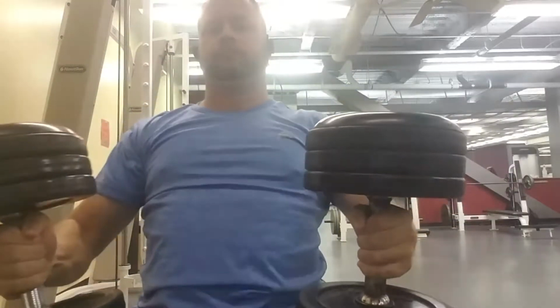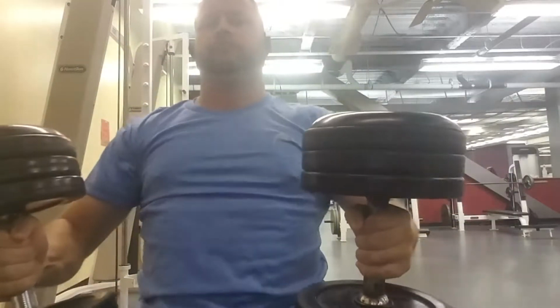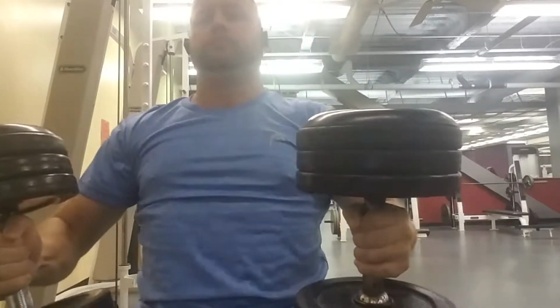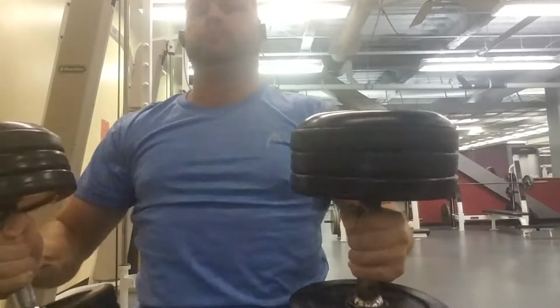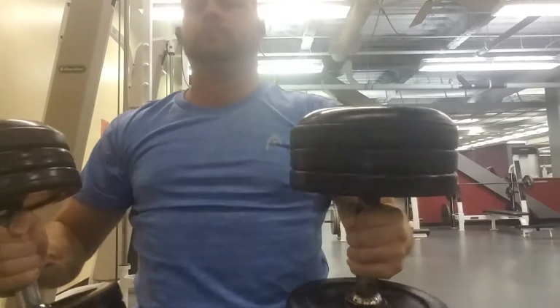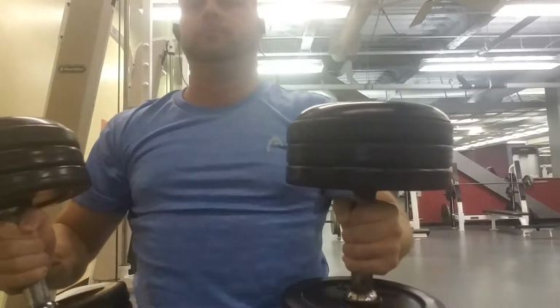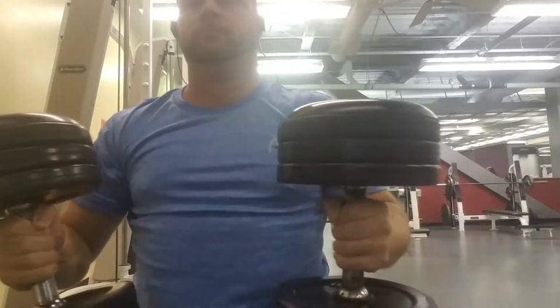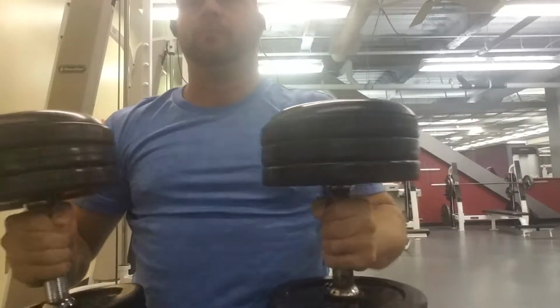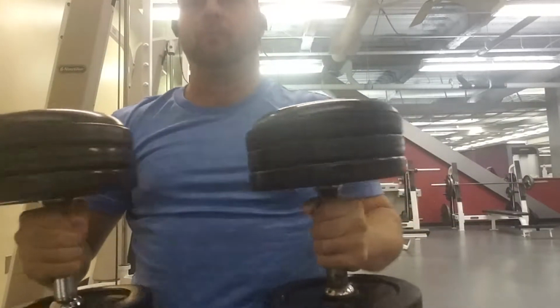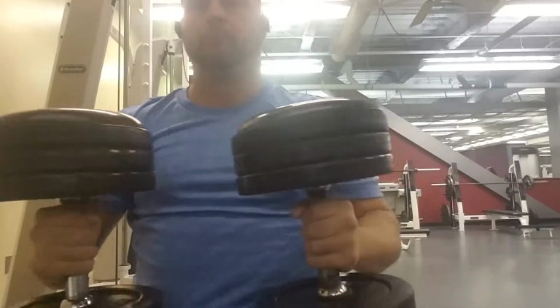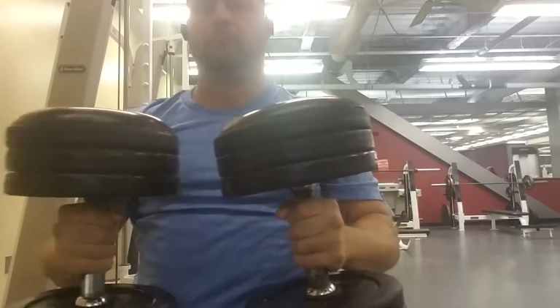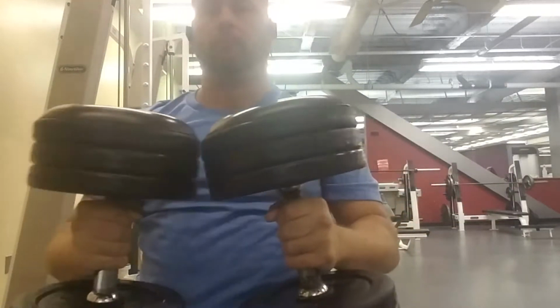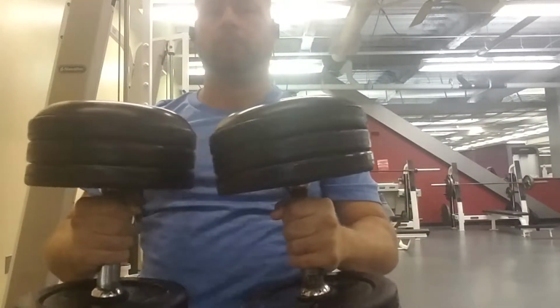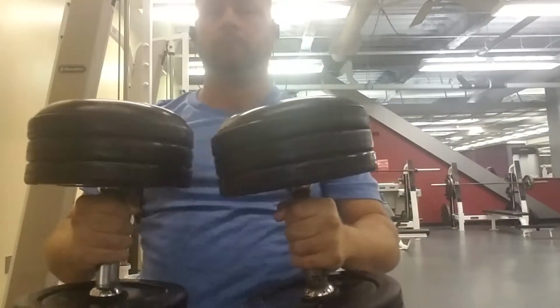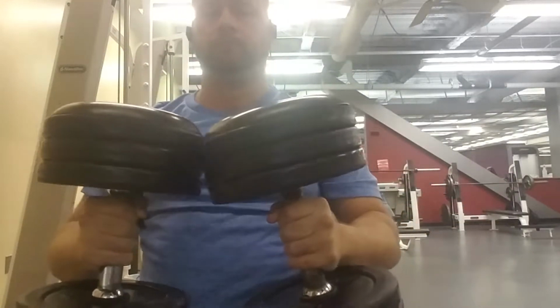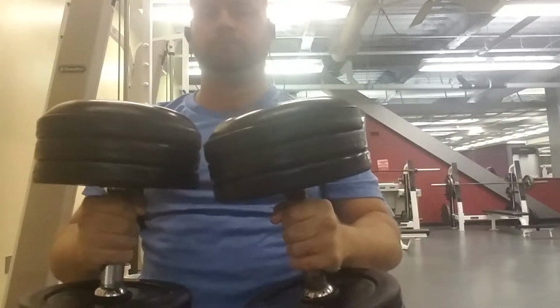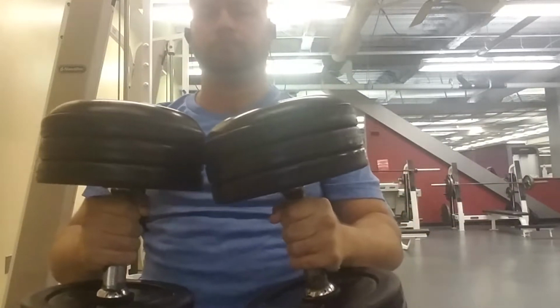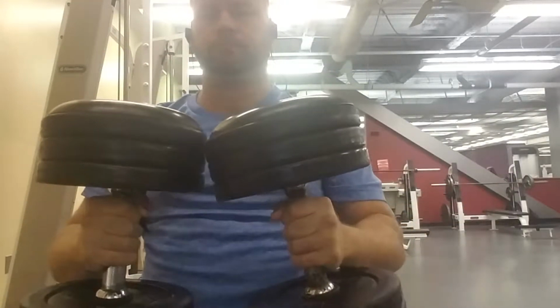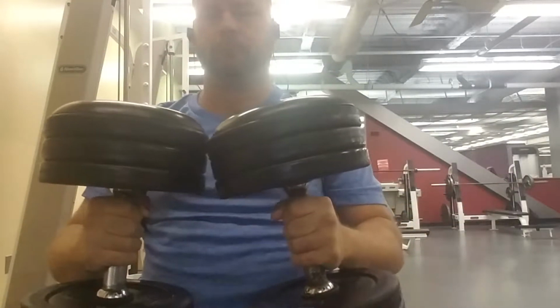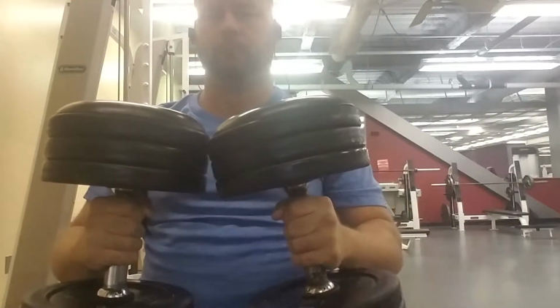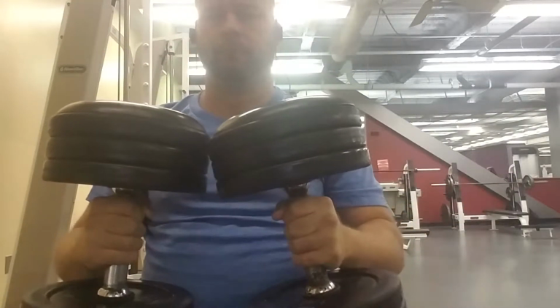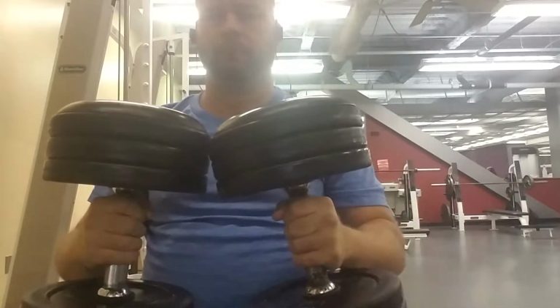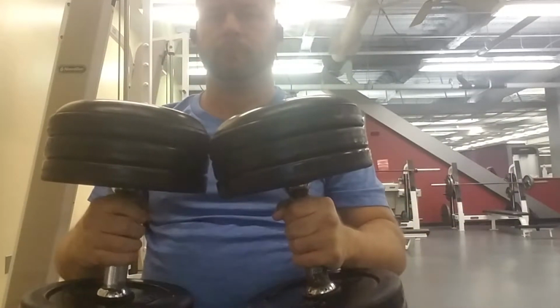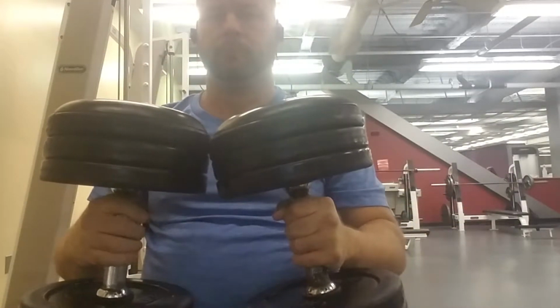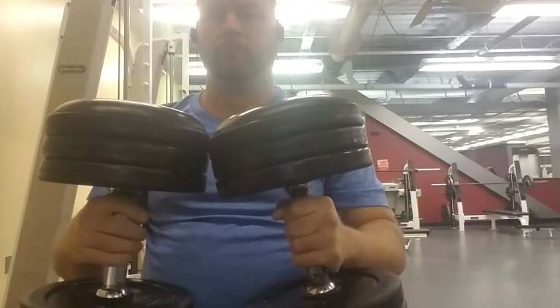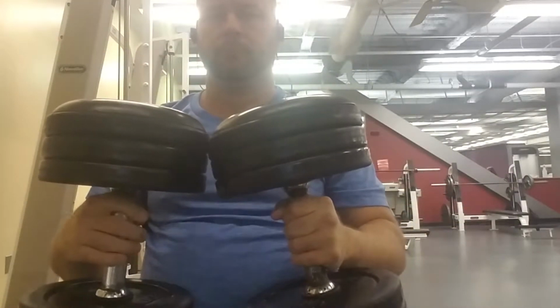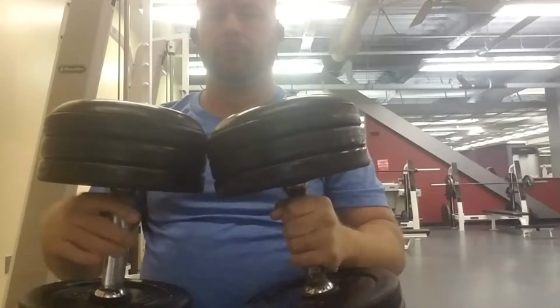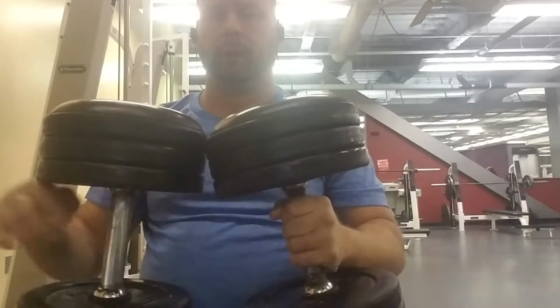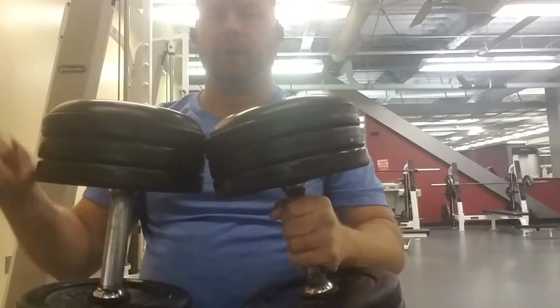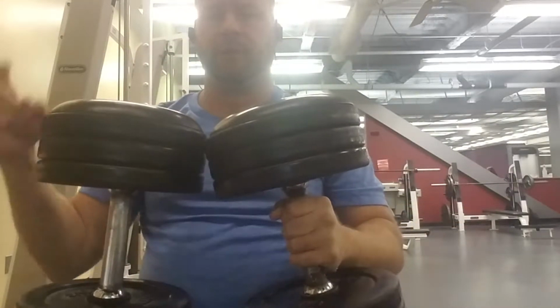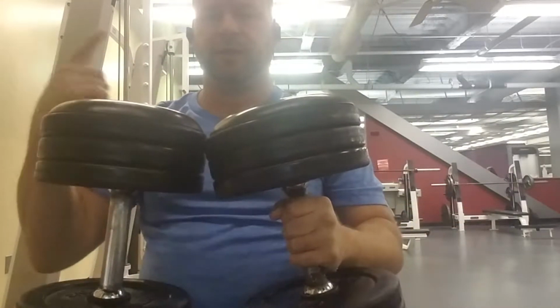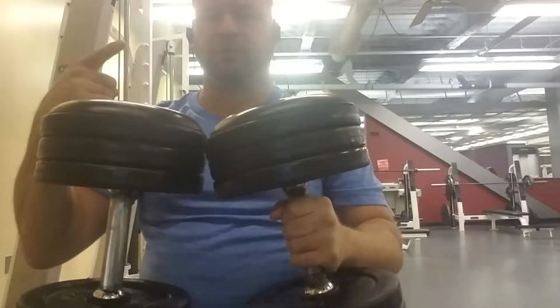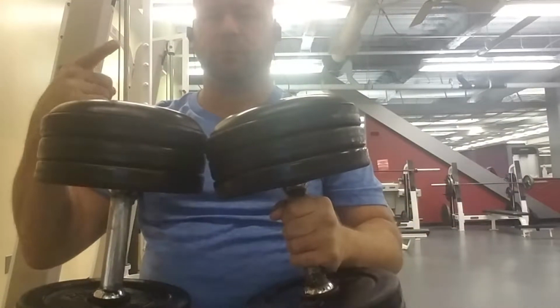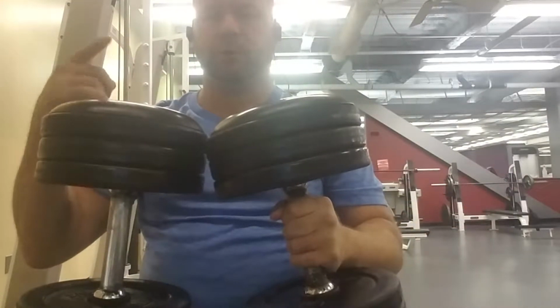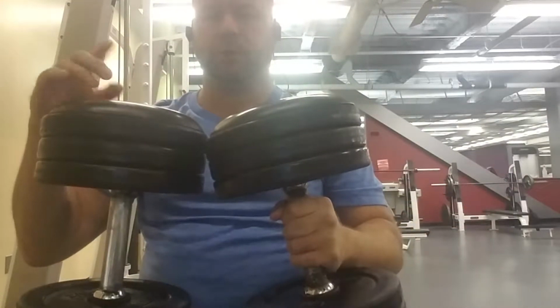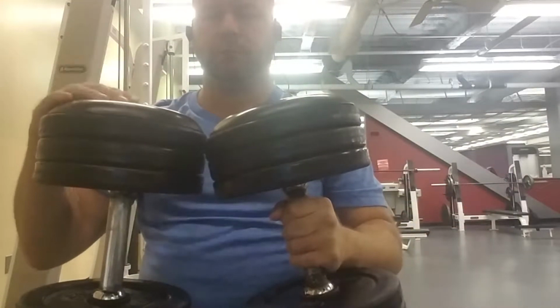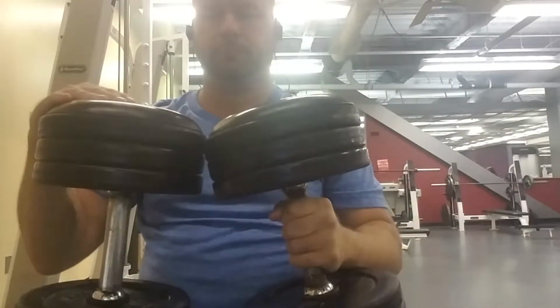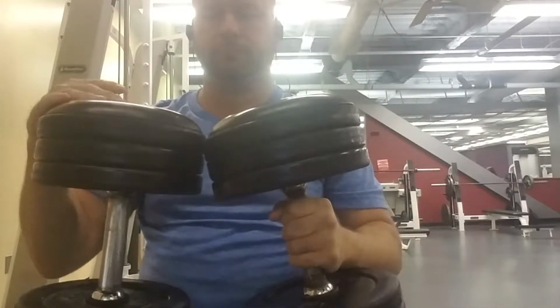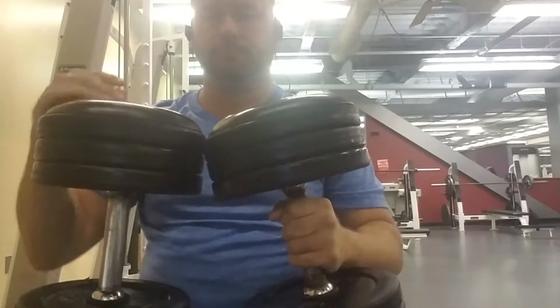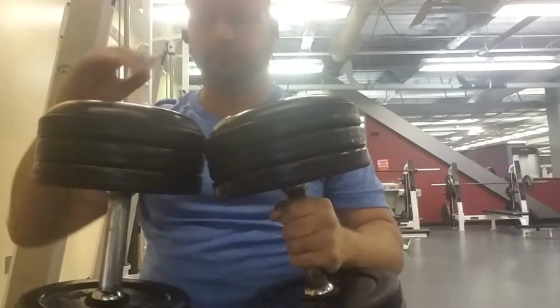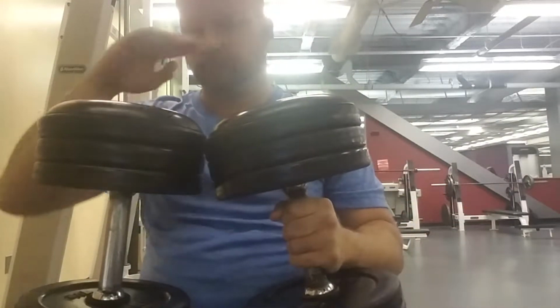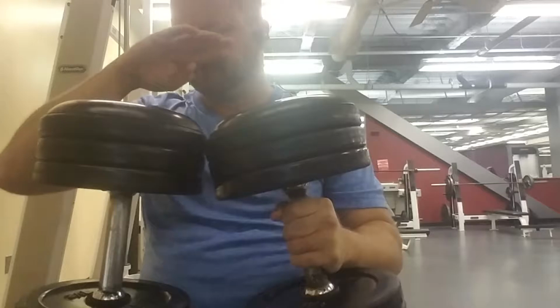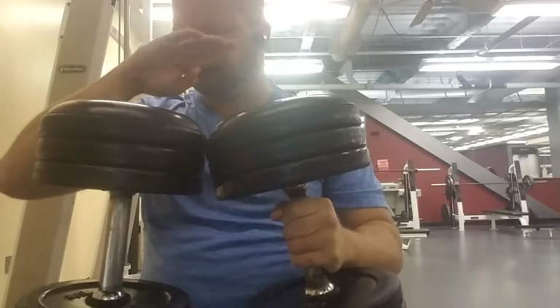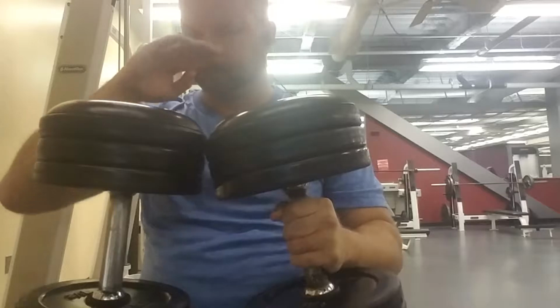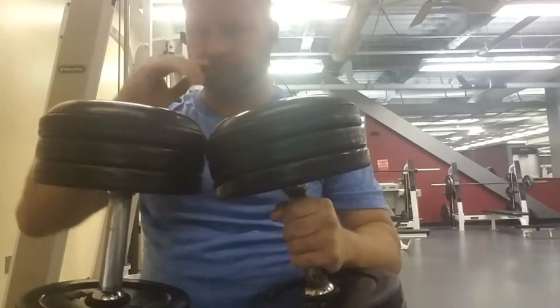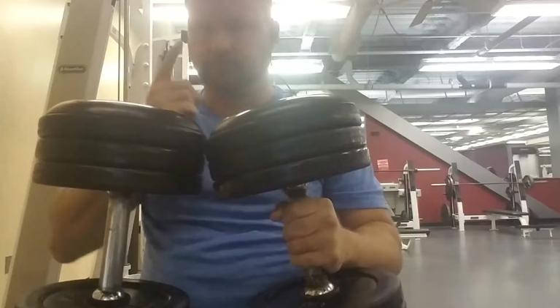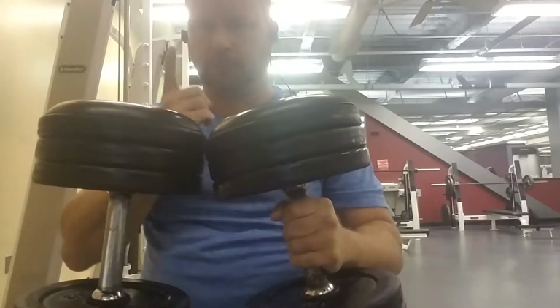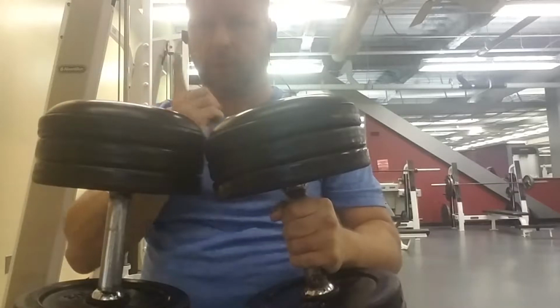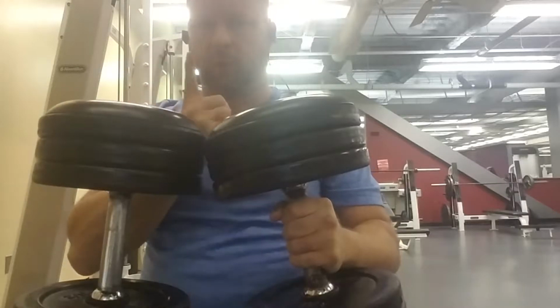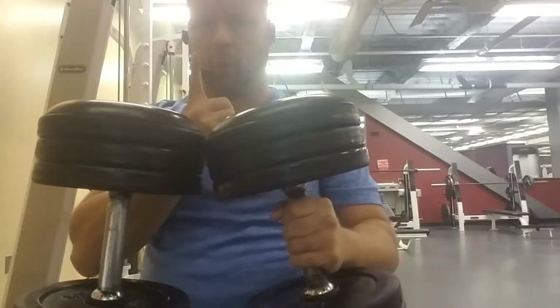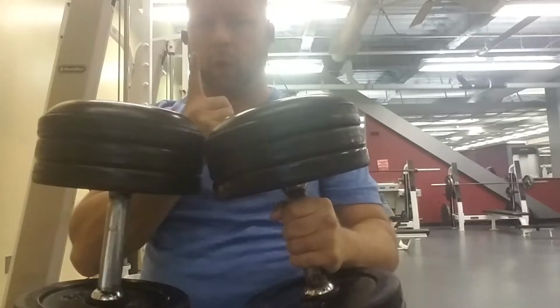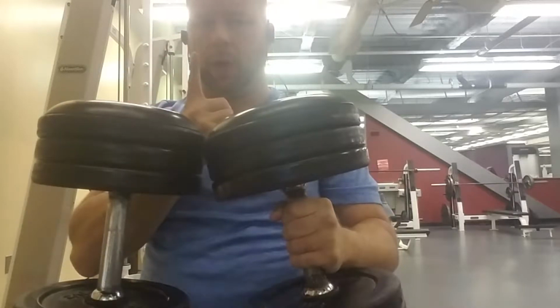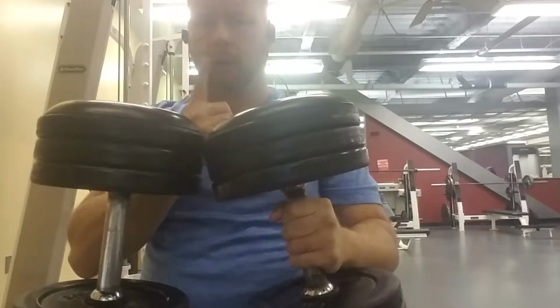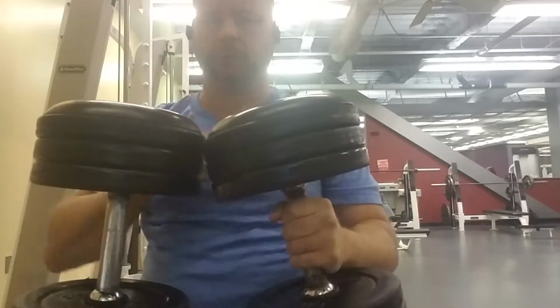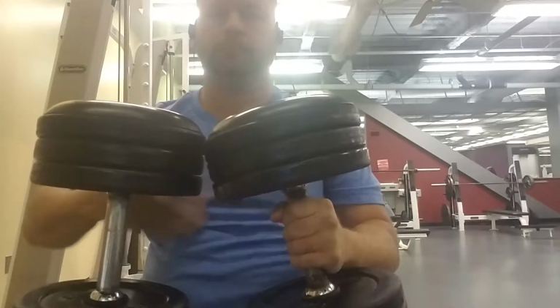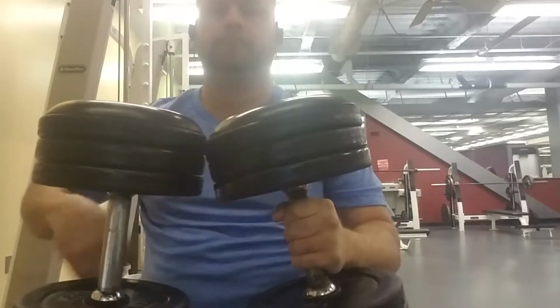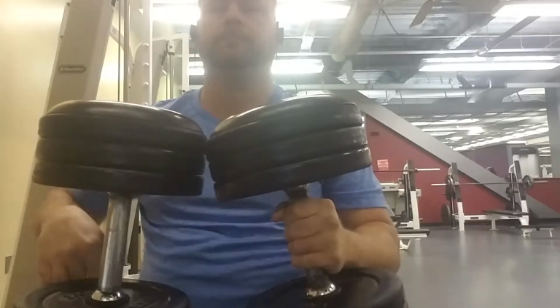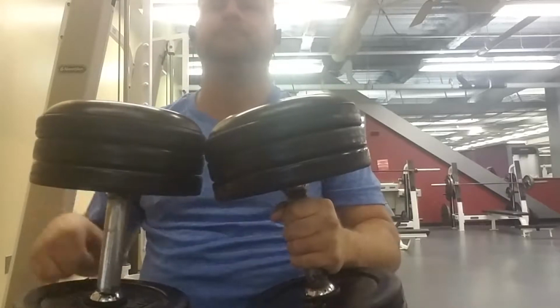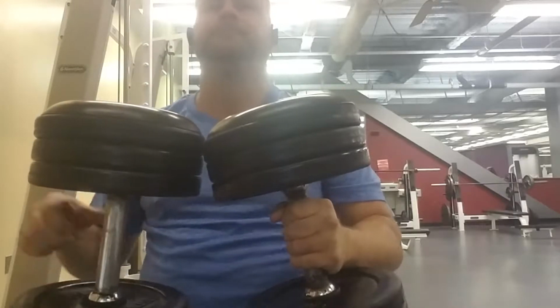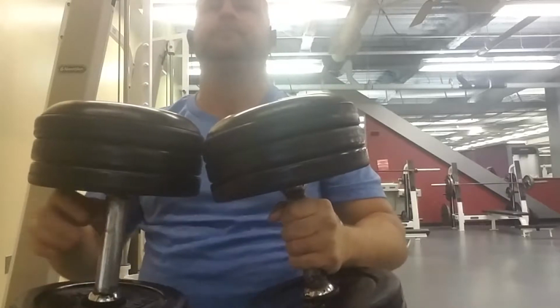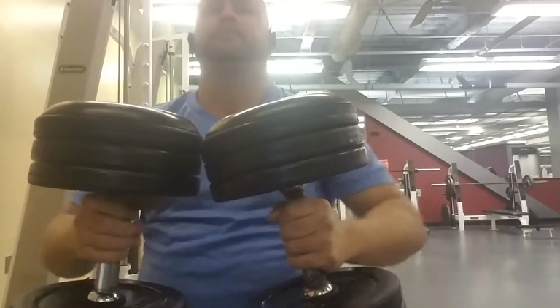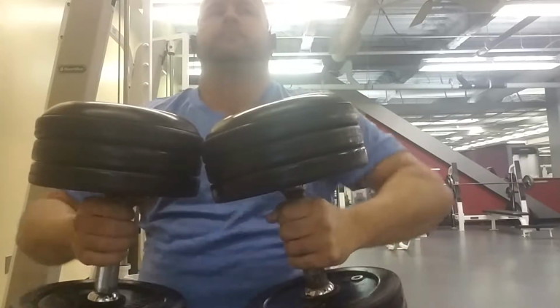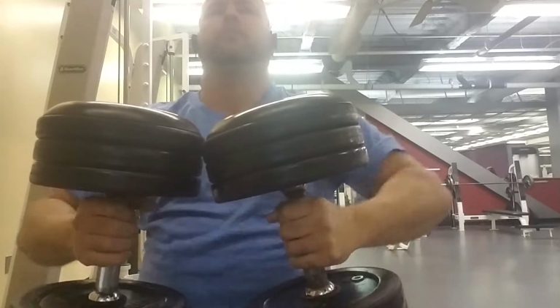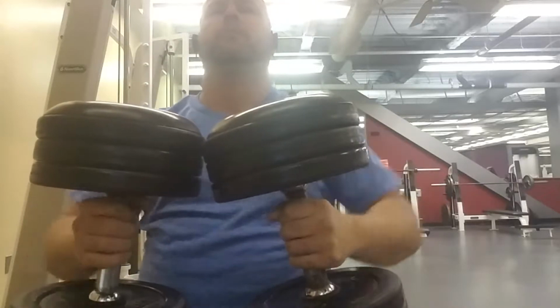Never, ever do that. You can damage your lower back, and you only get one of those. And that's set number one.